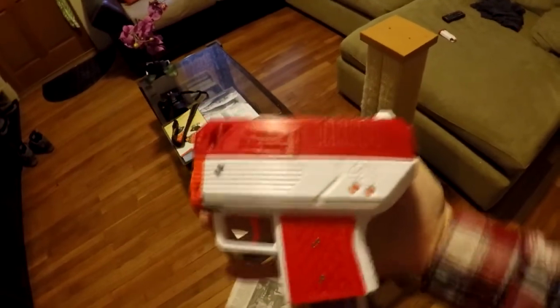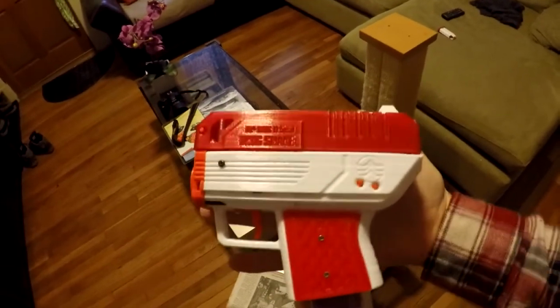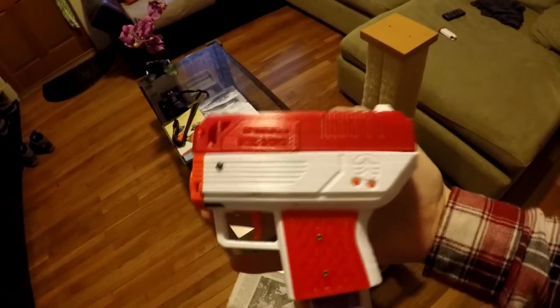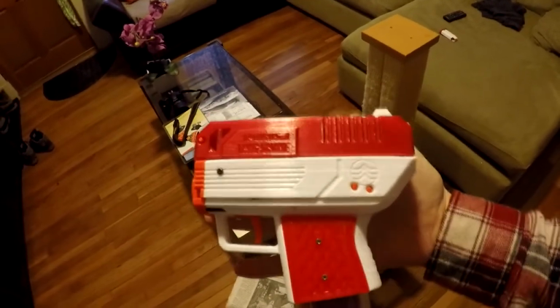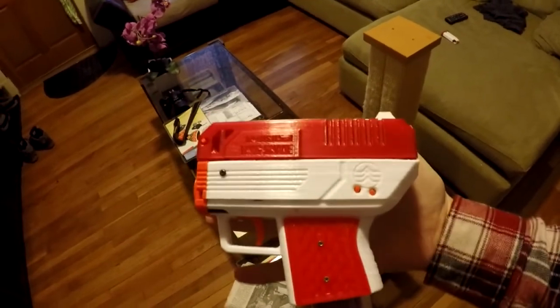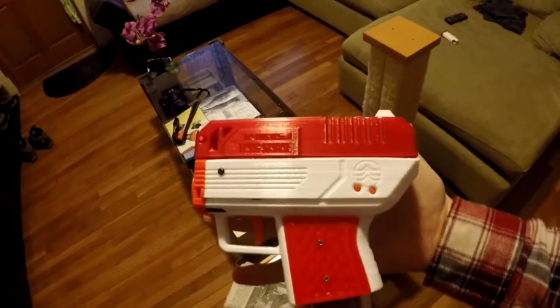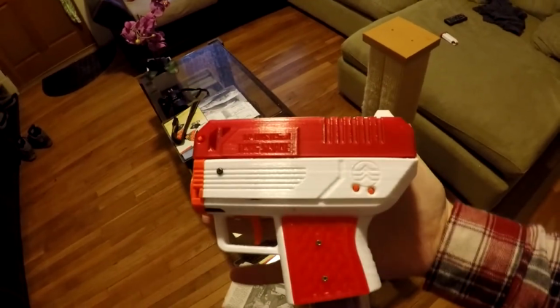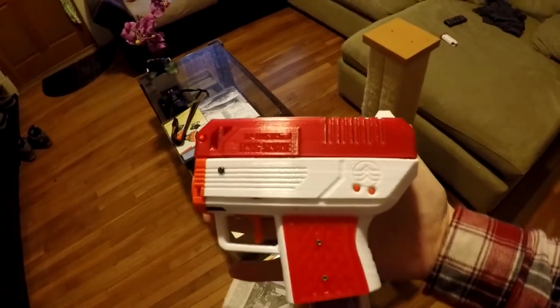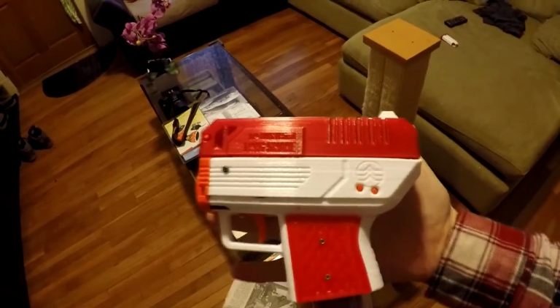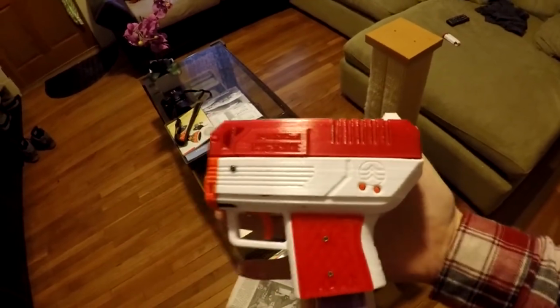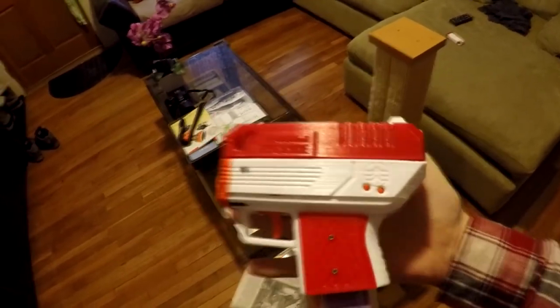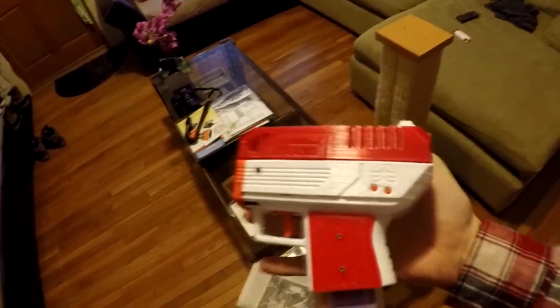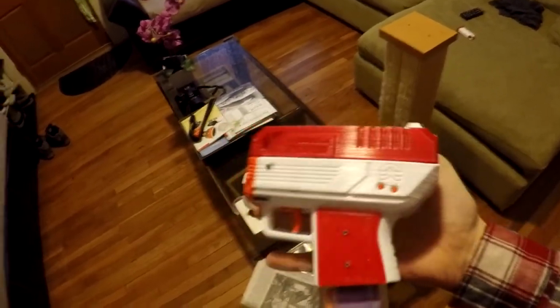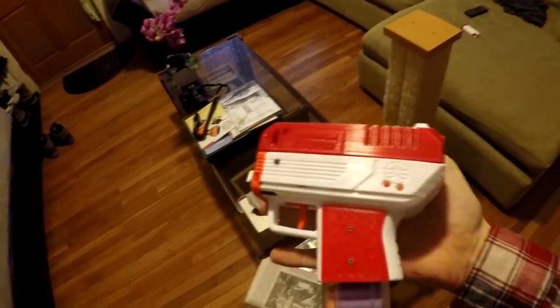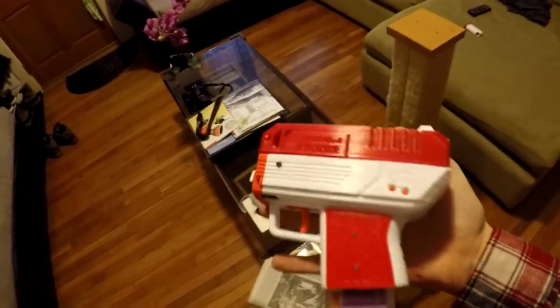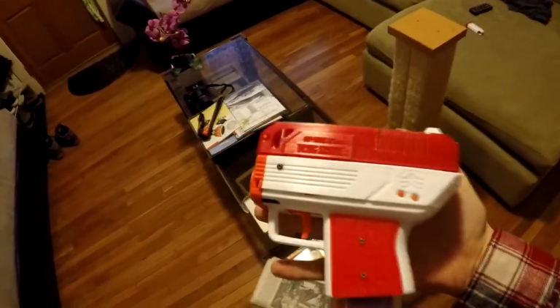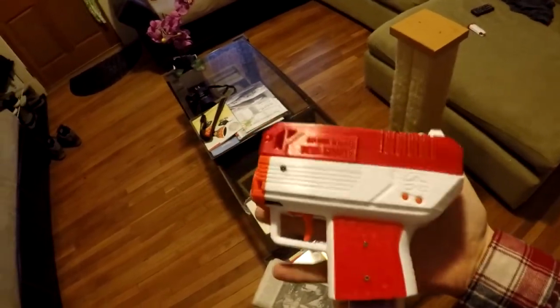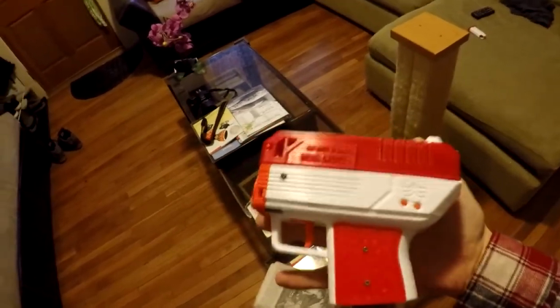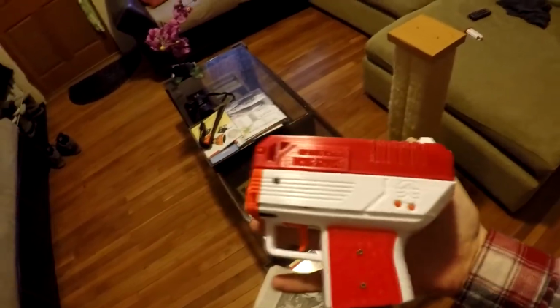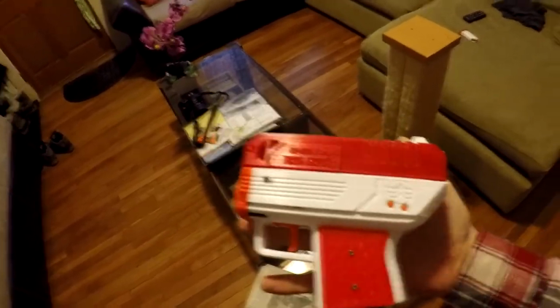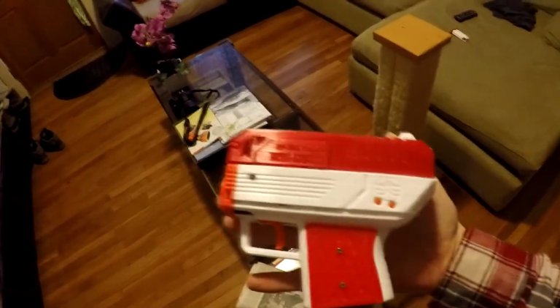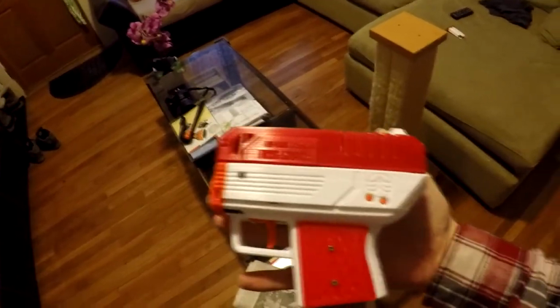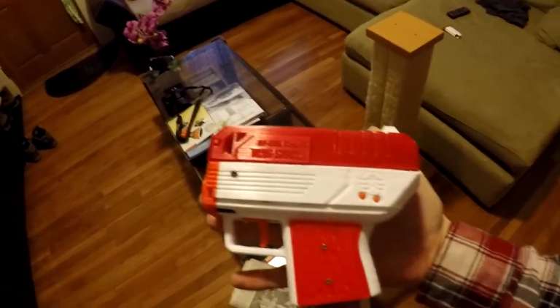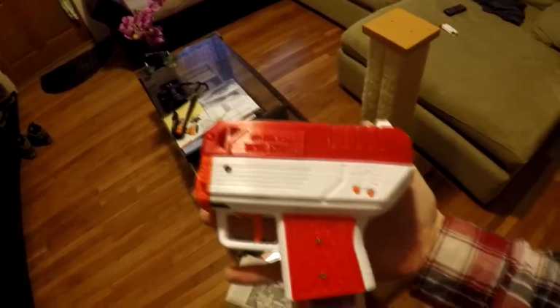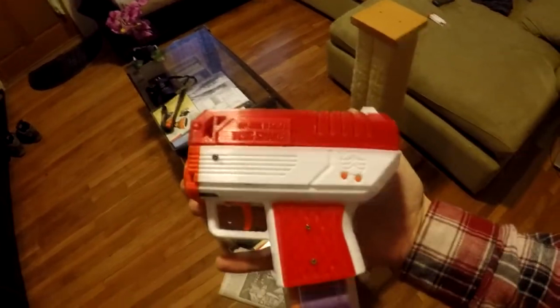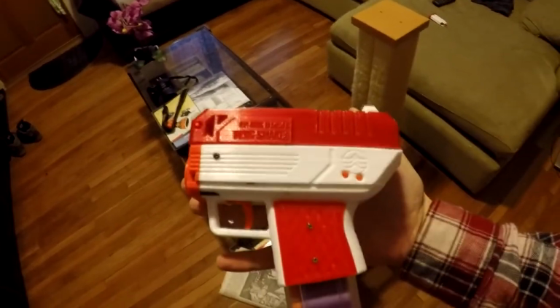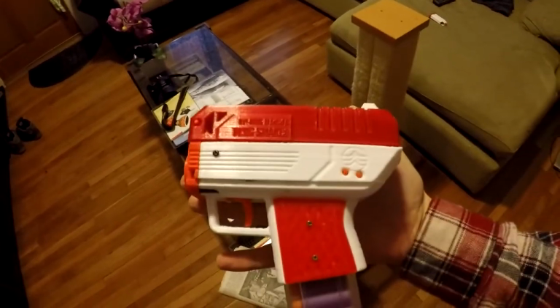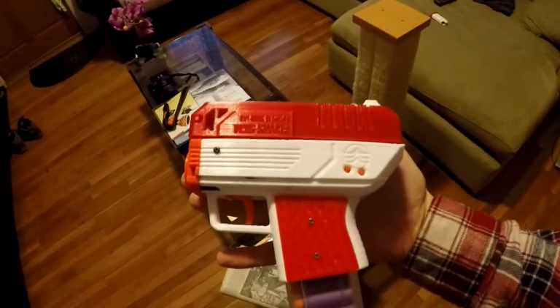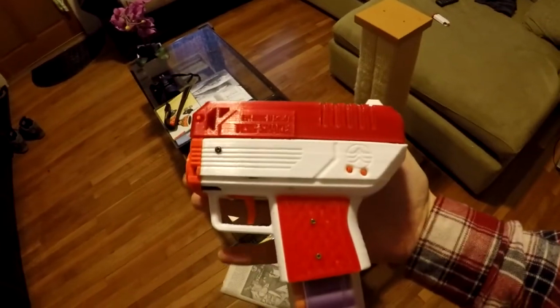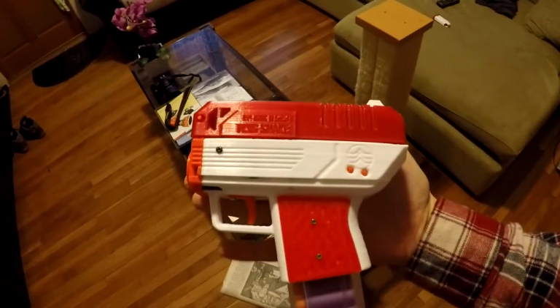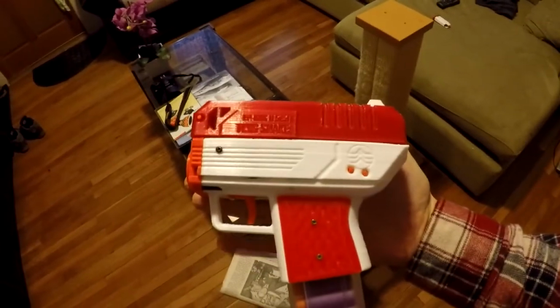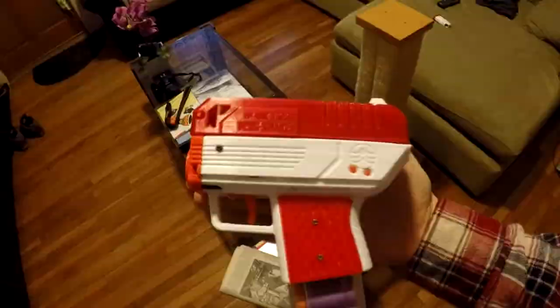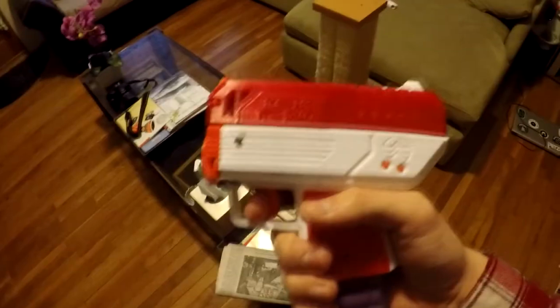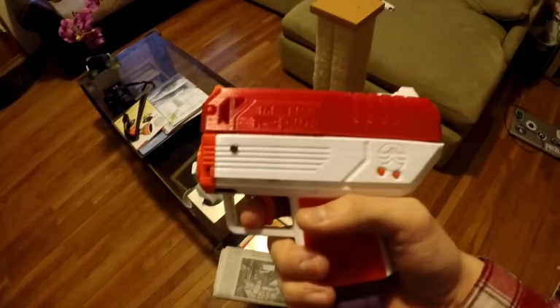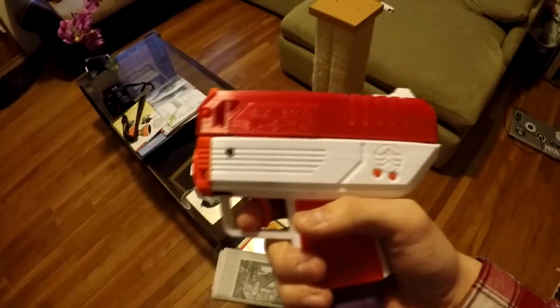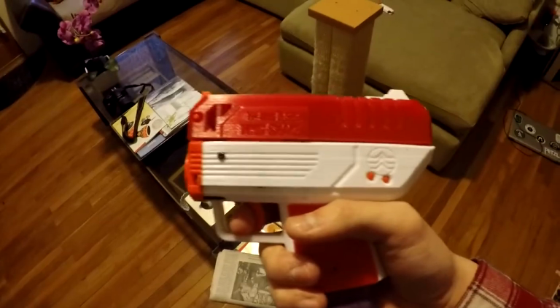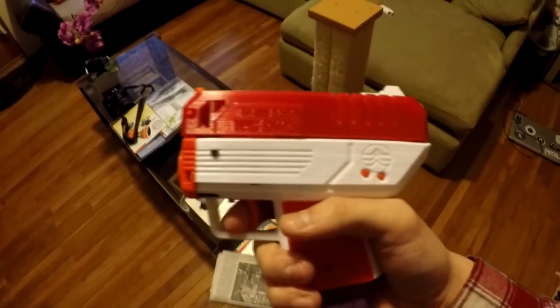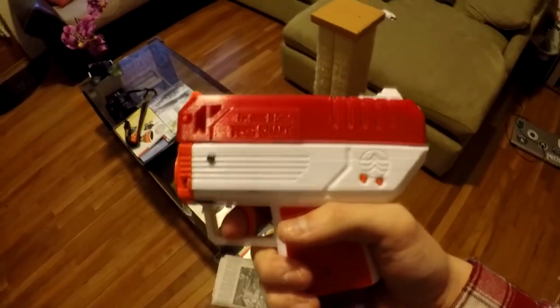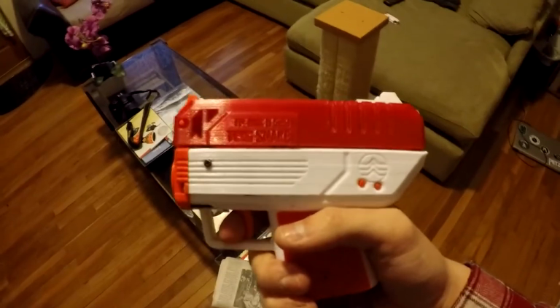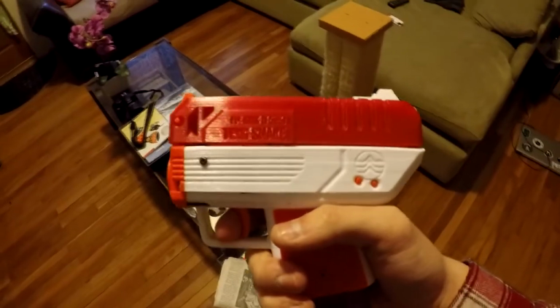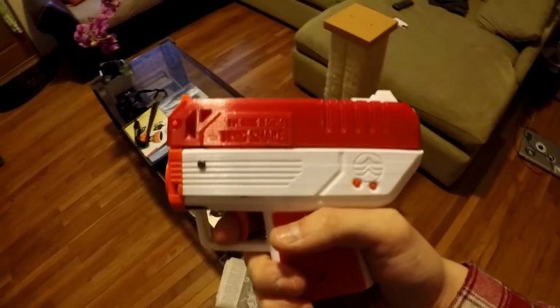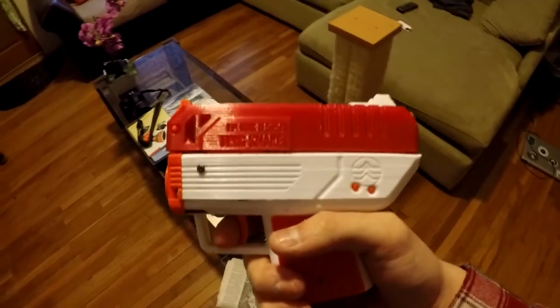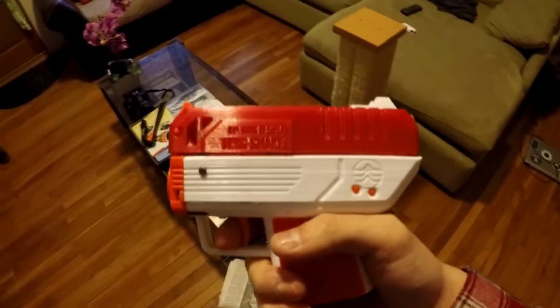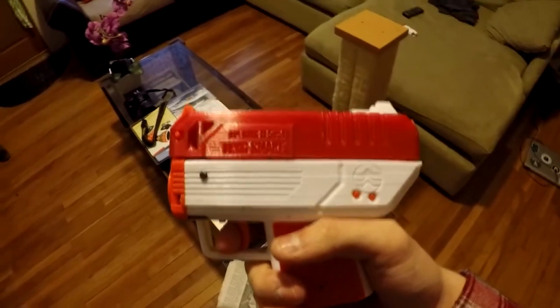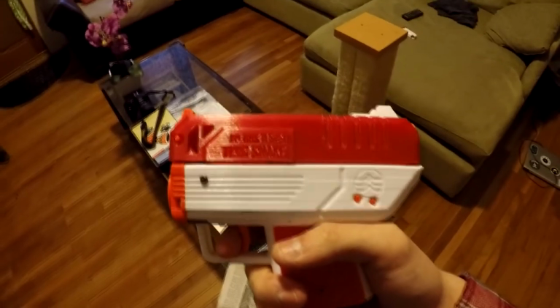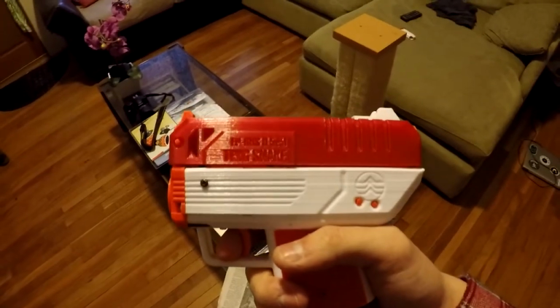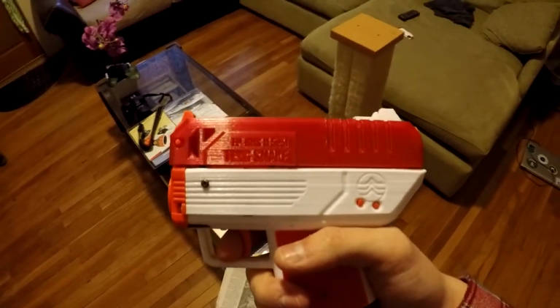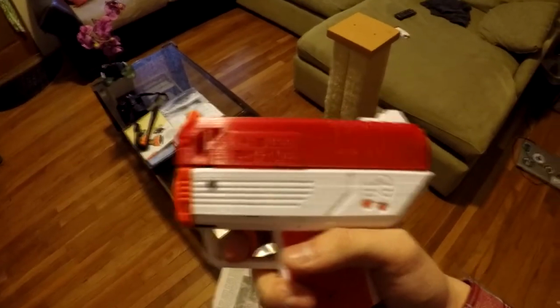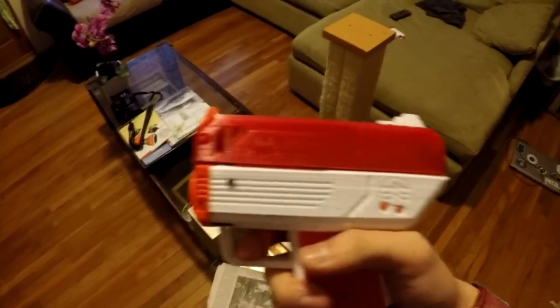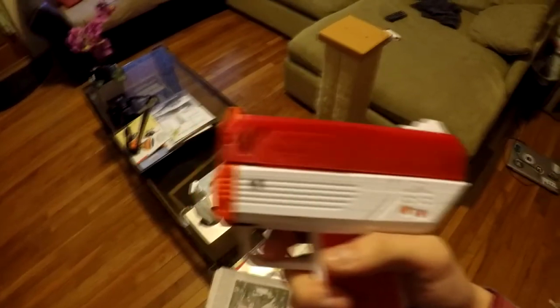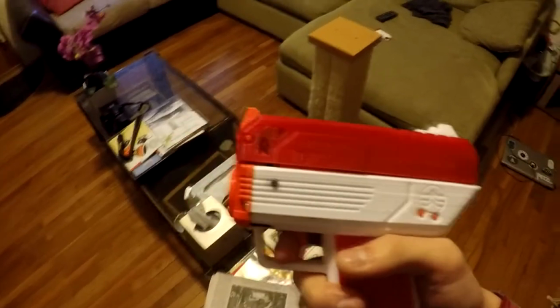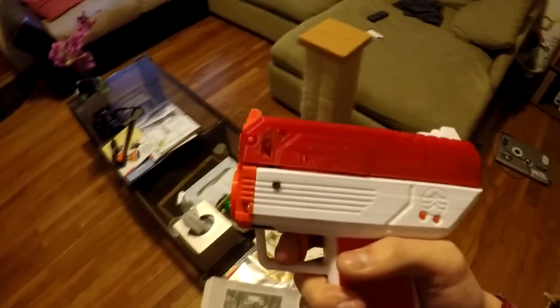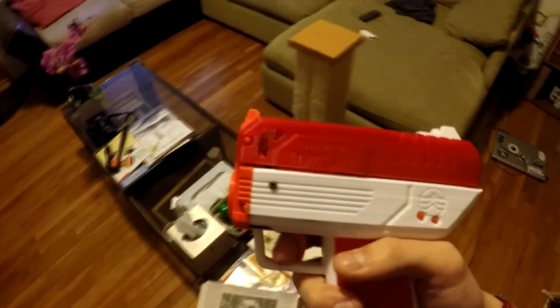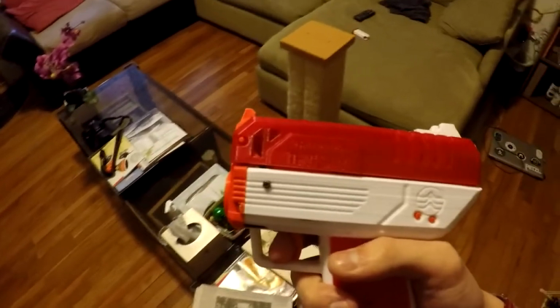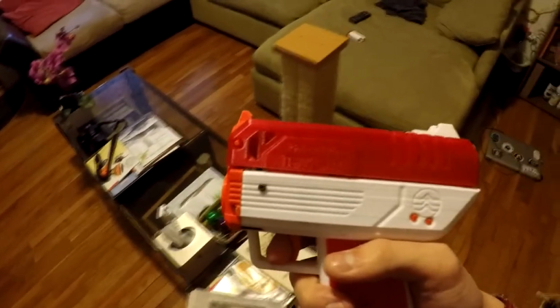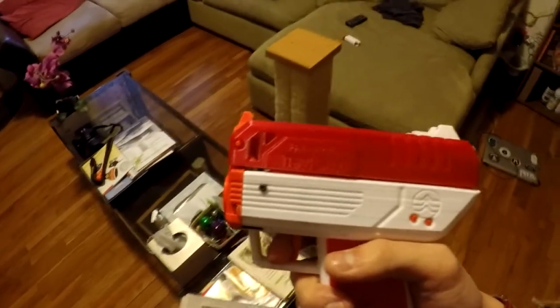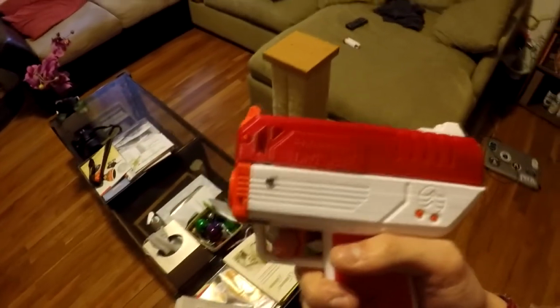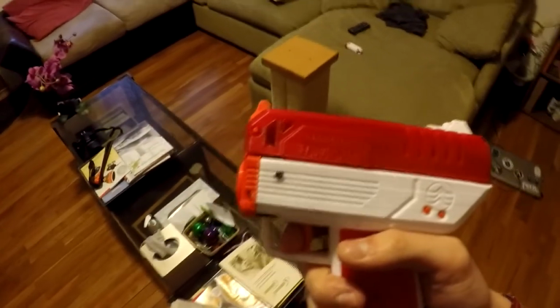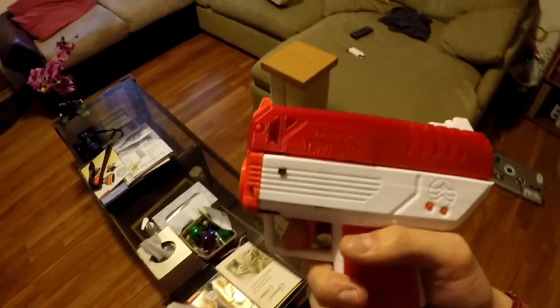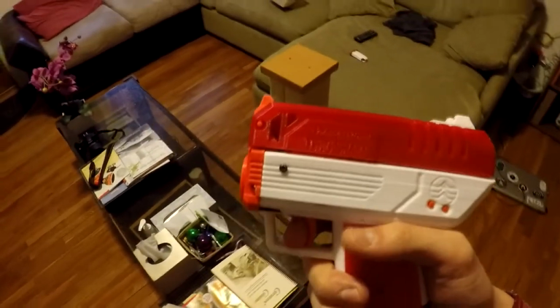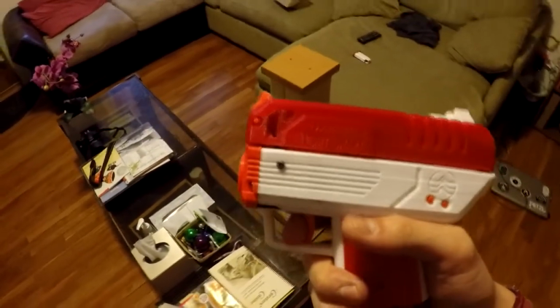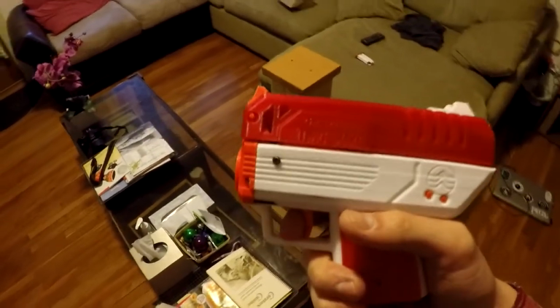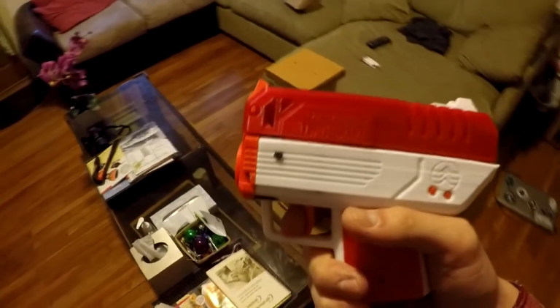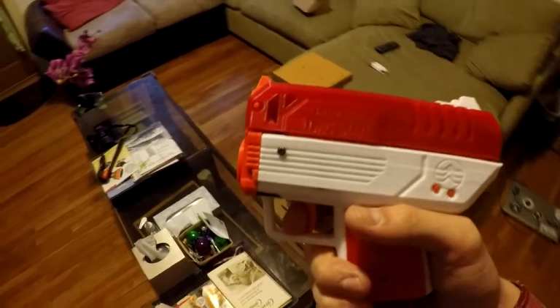Moving my hand up next to it — it's basically the size of my hand.